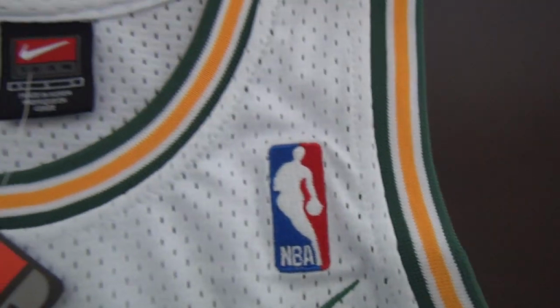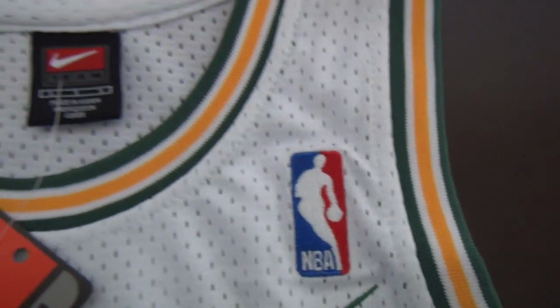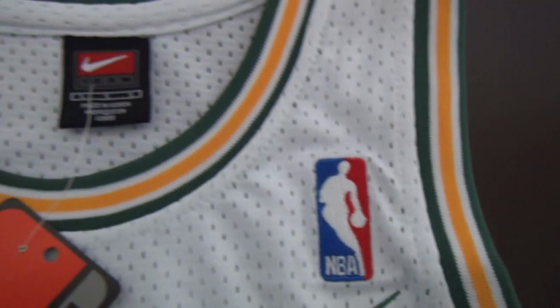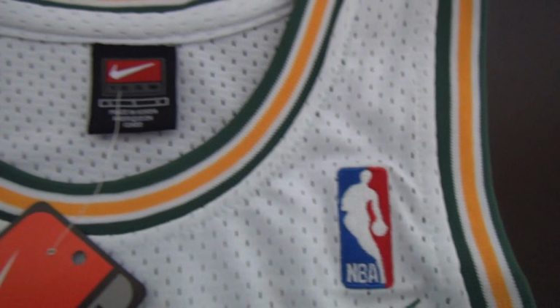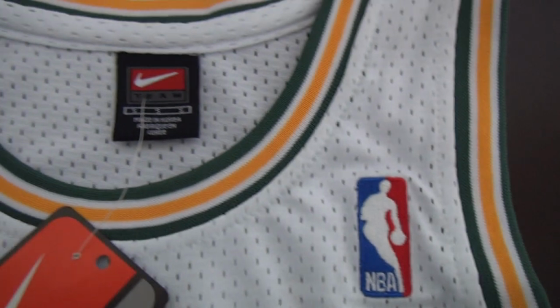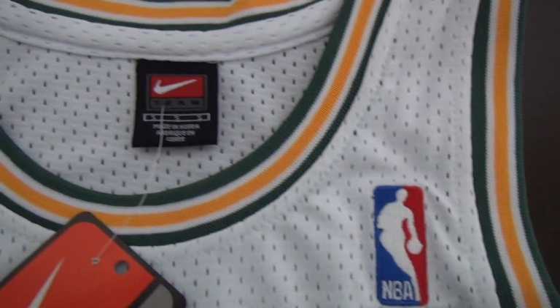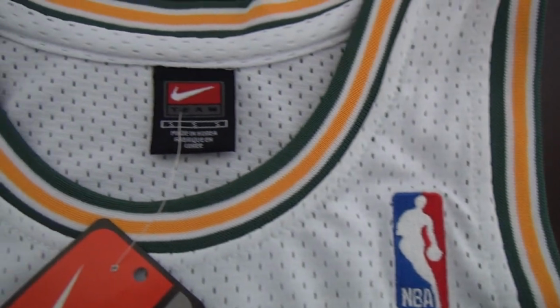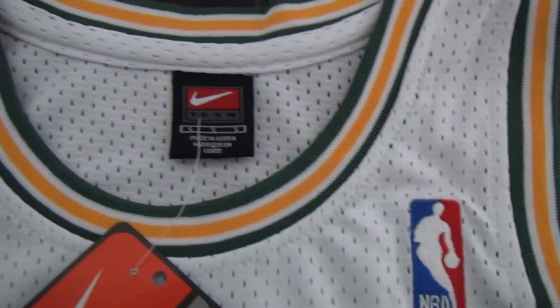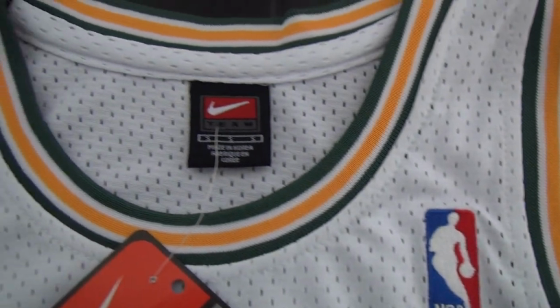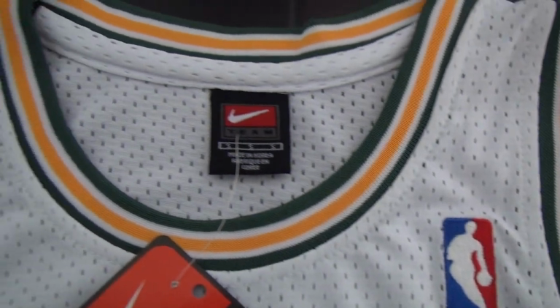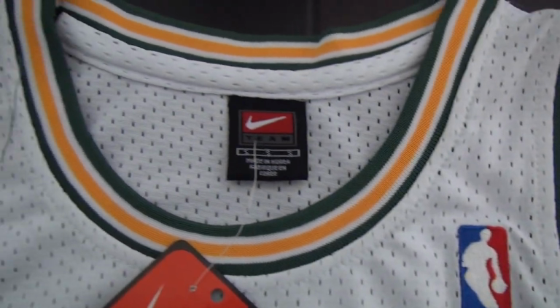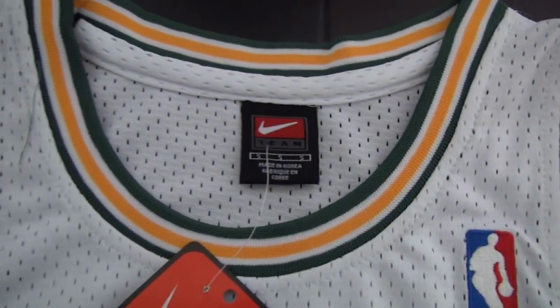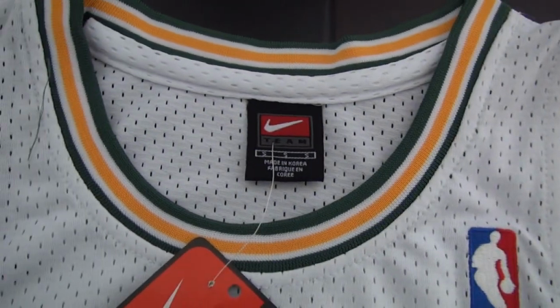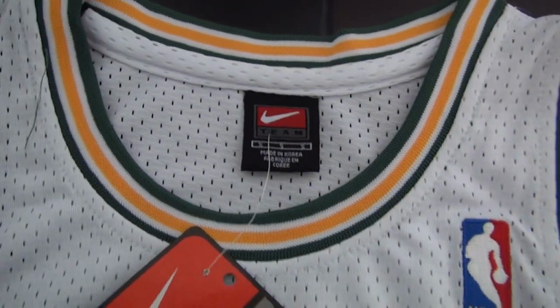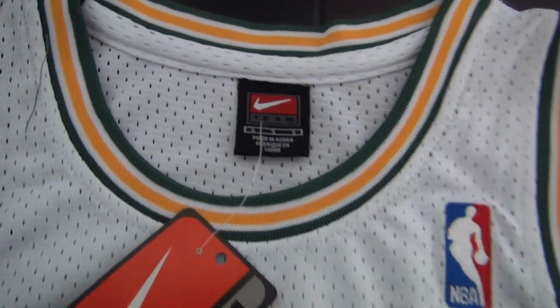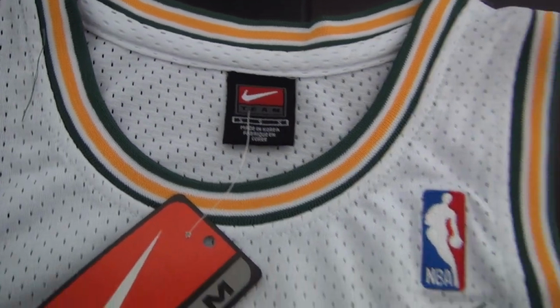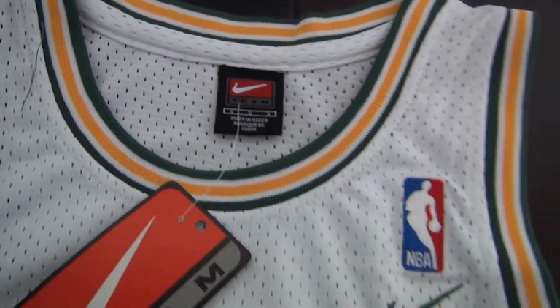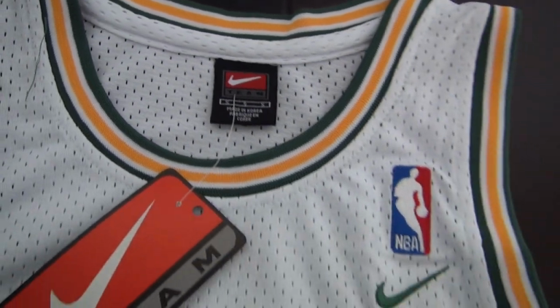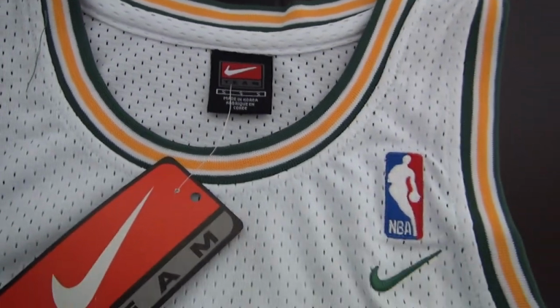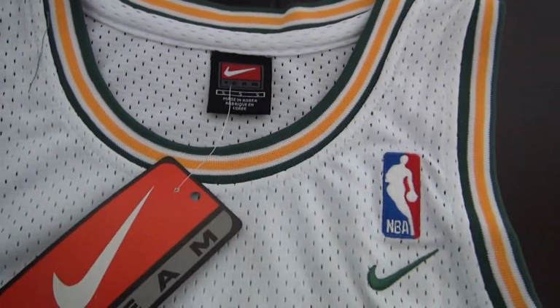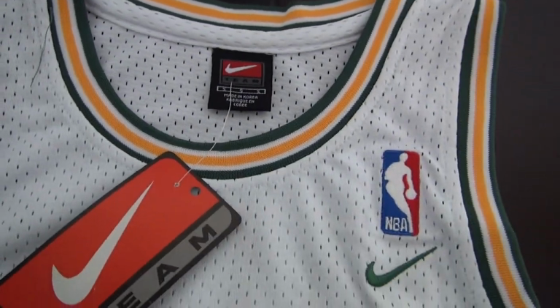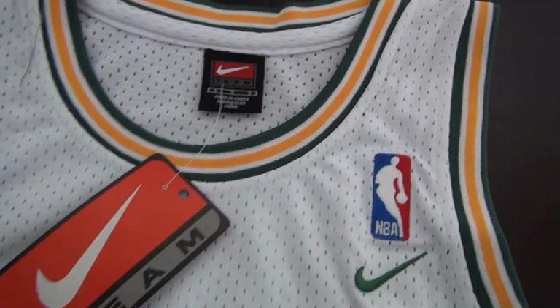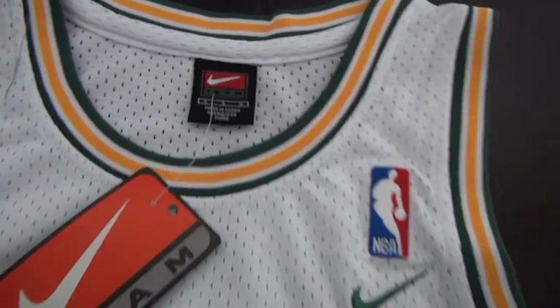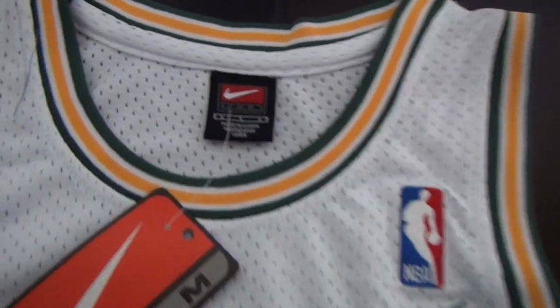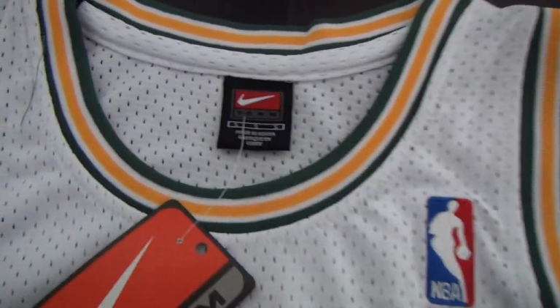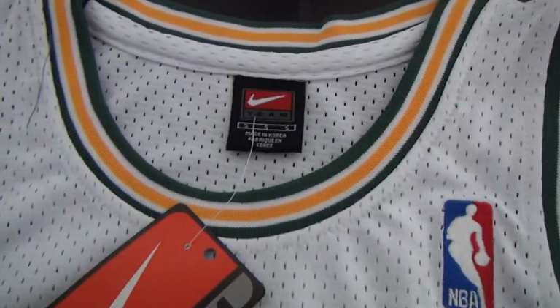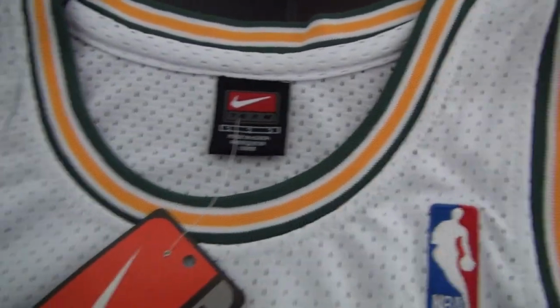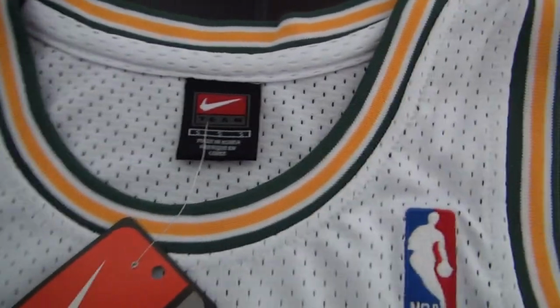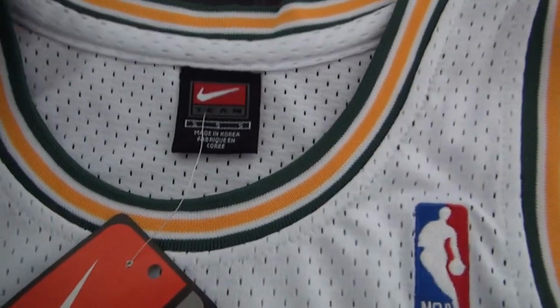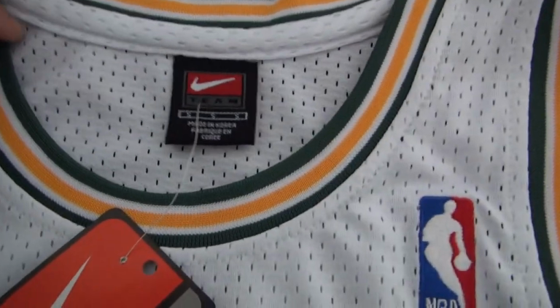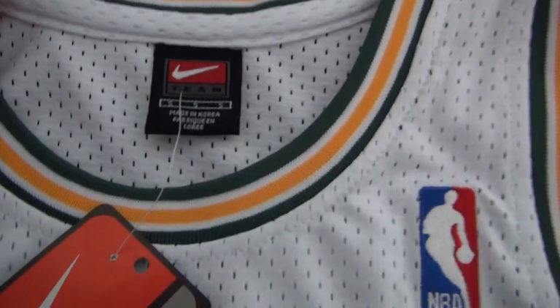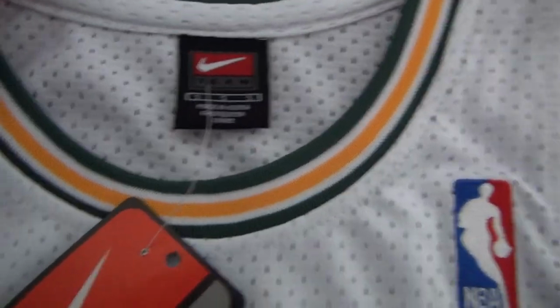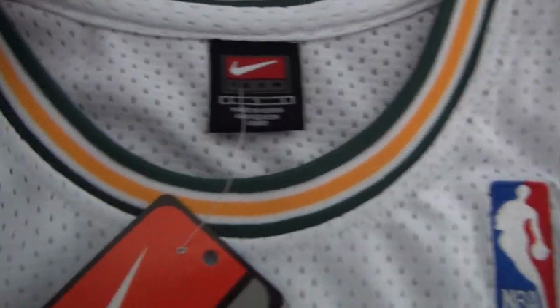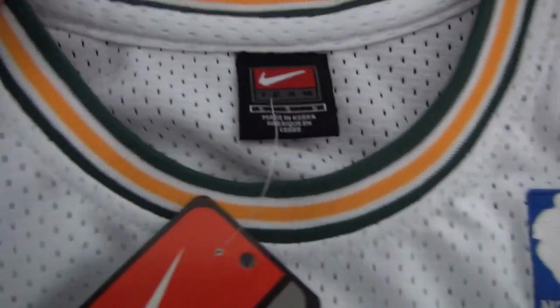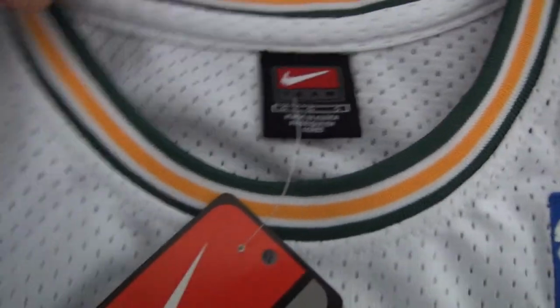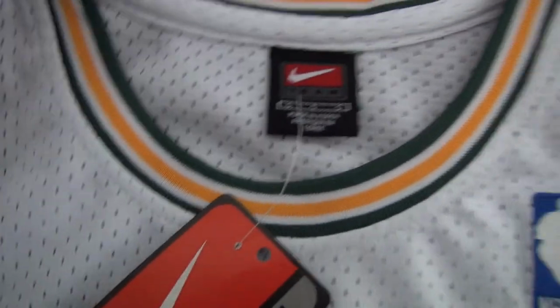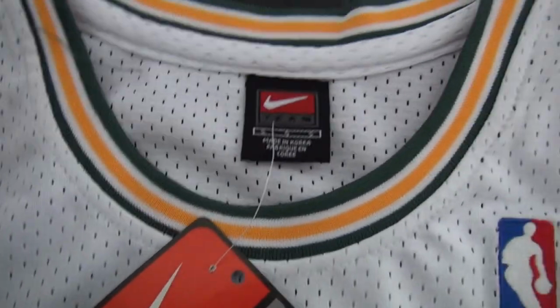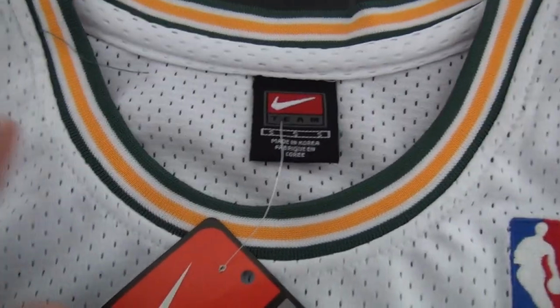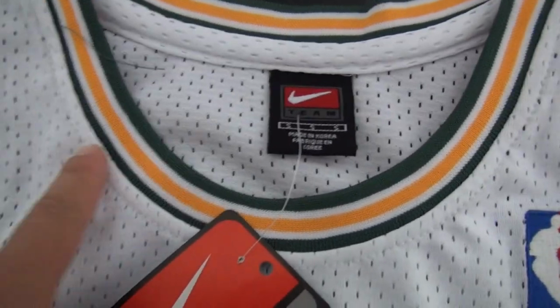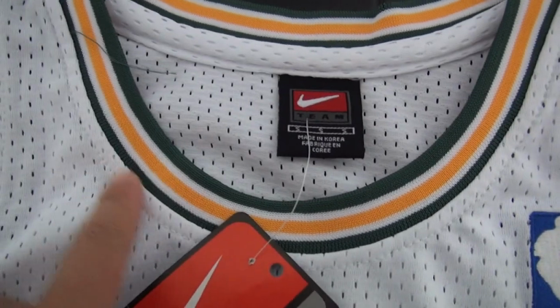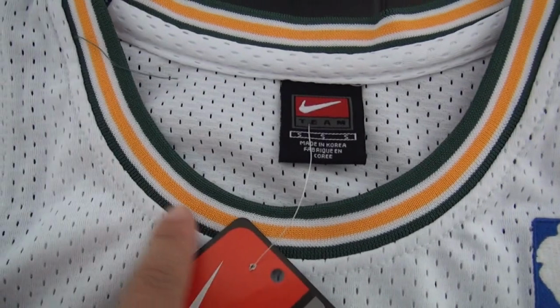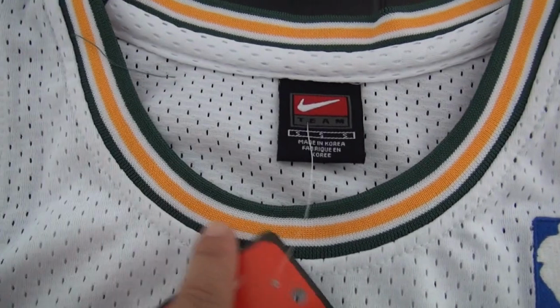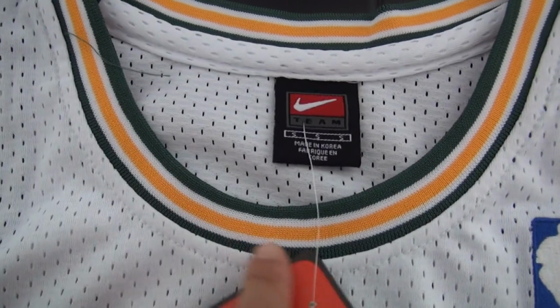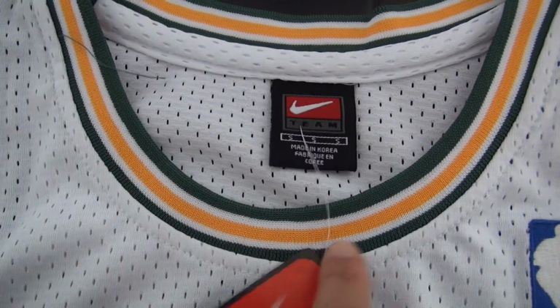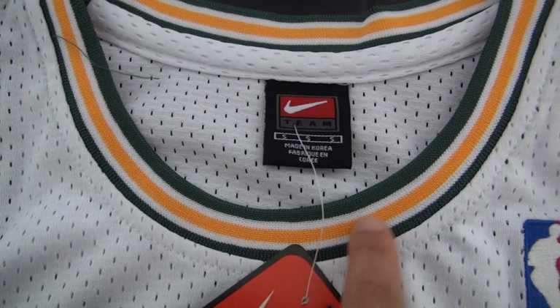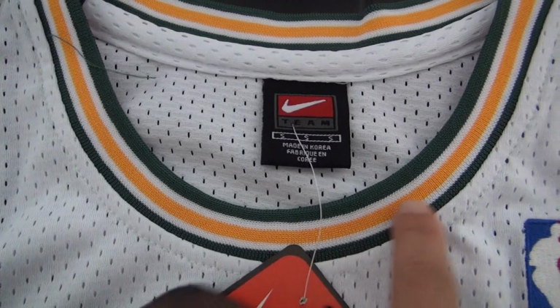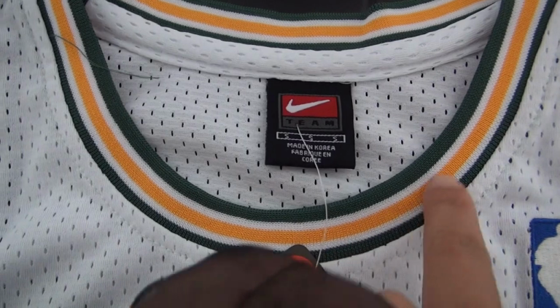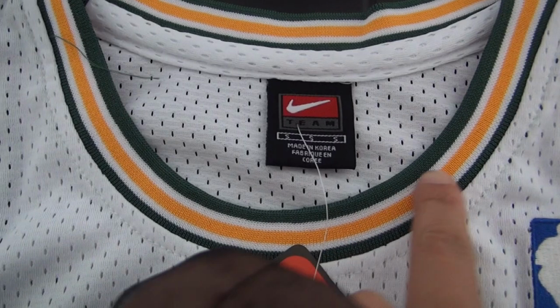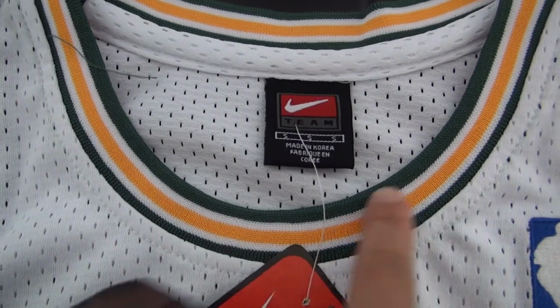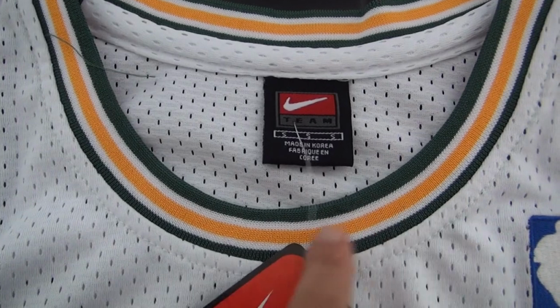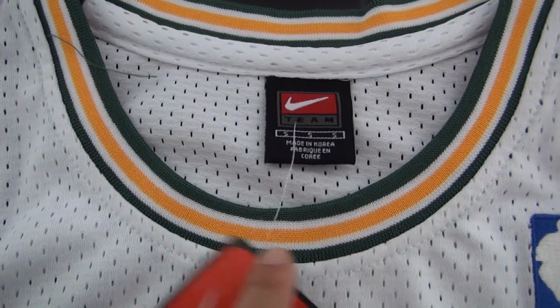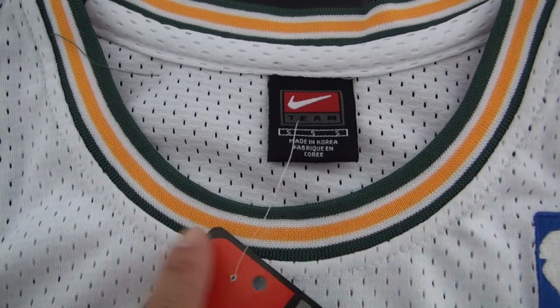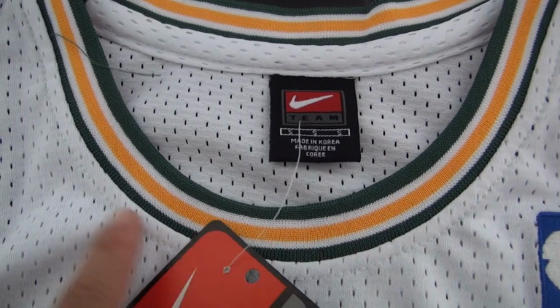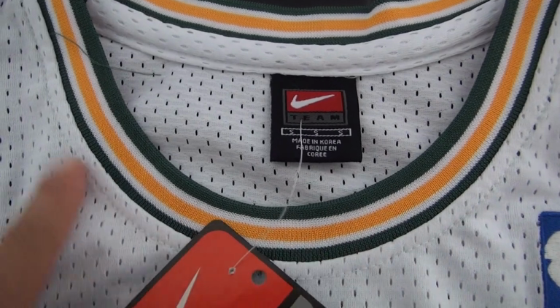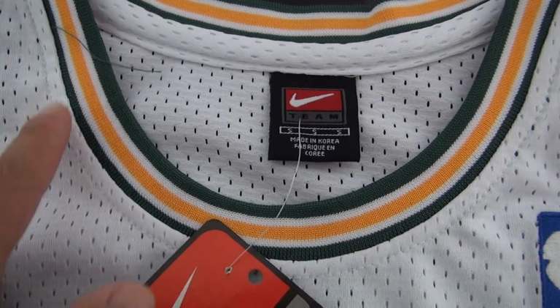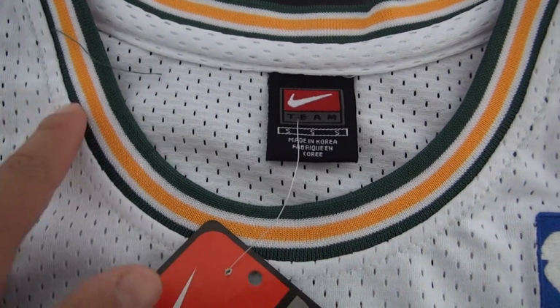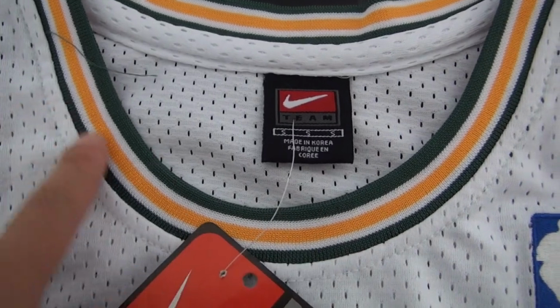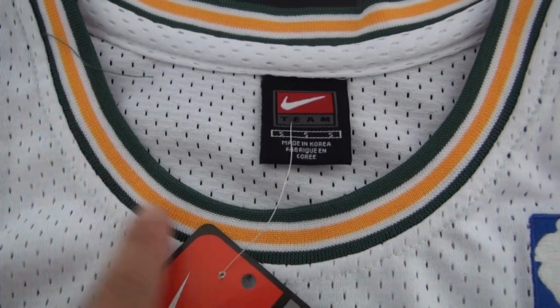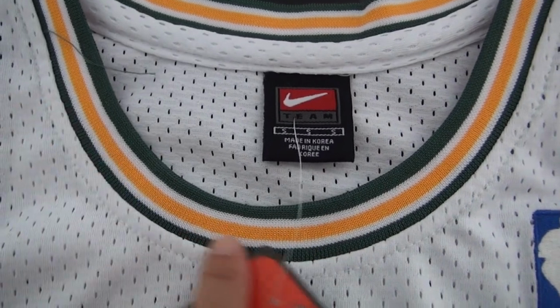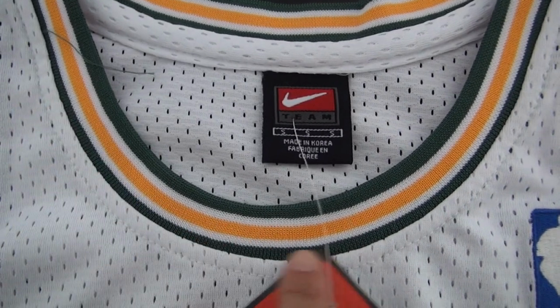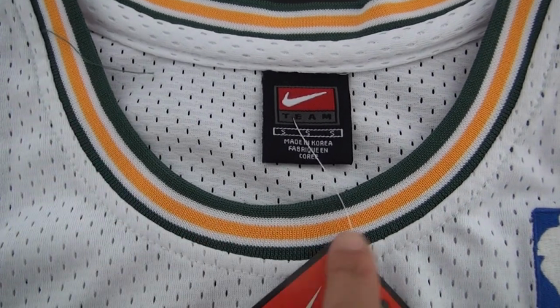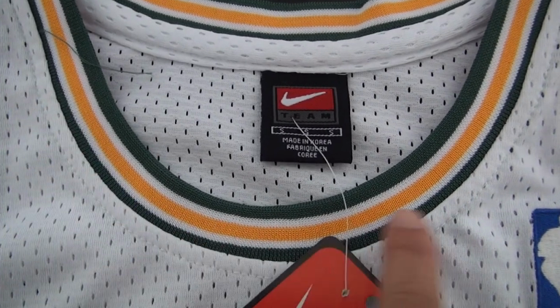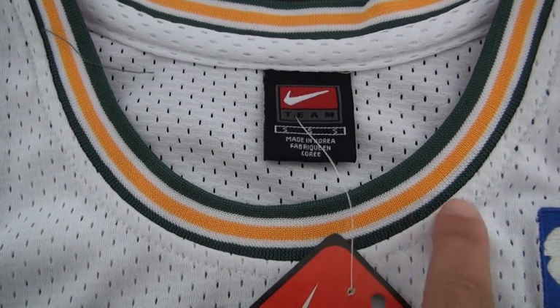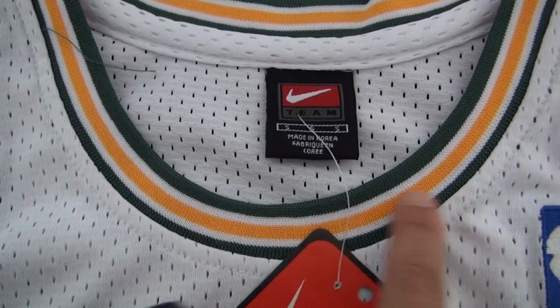These are the details. This part is not printed — it's made of cloth.